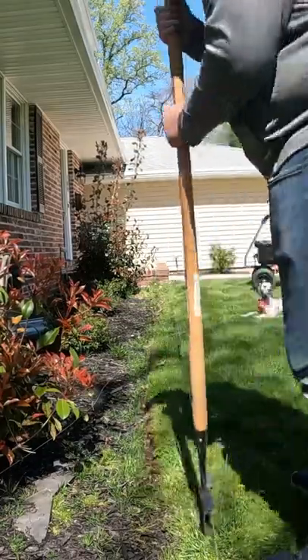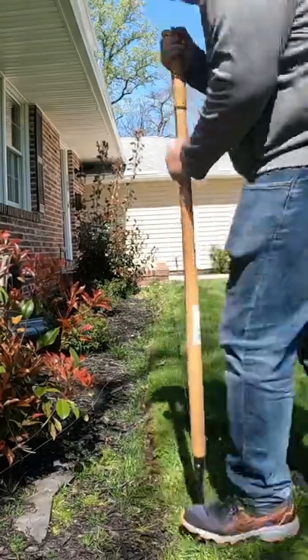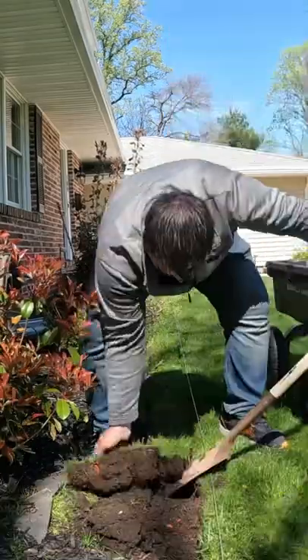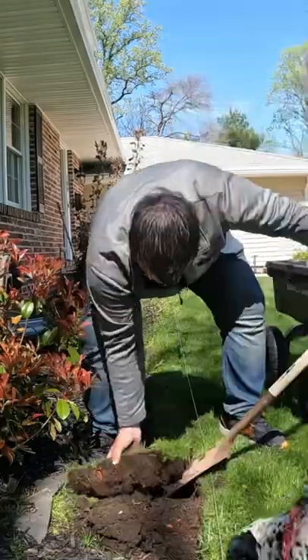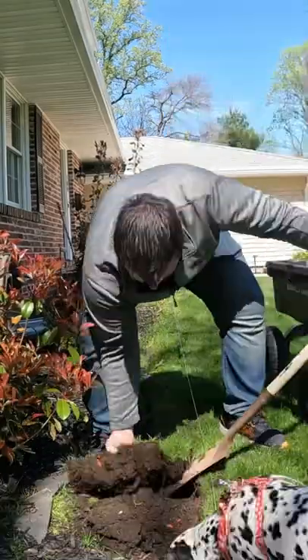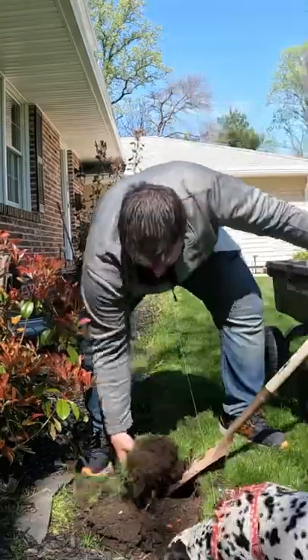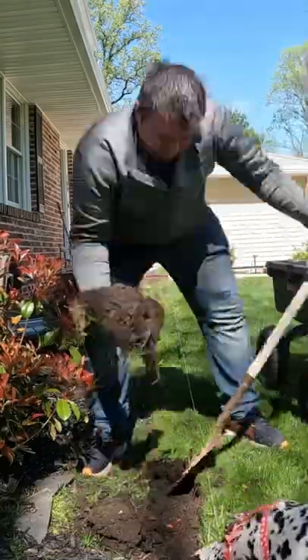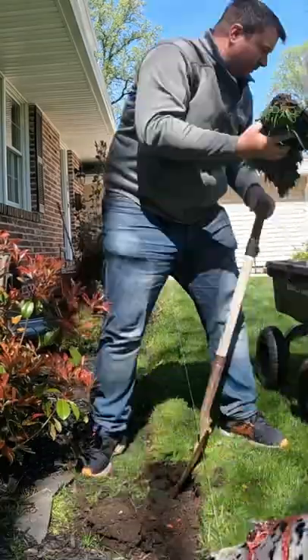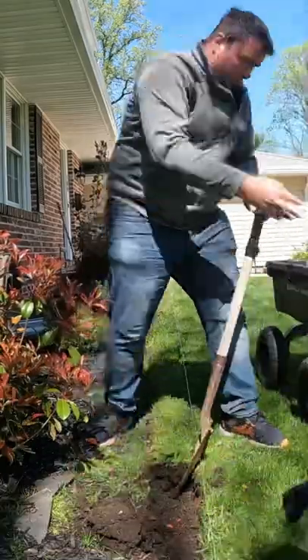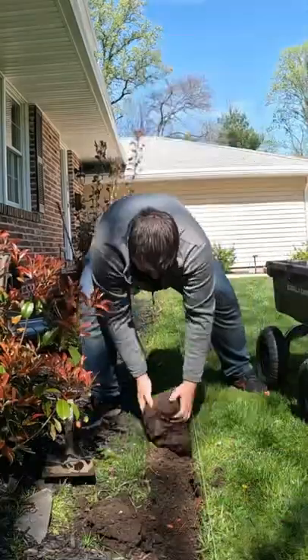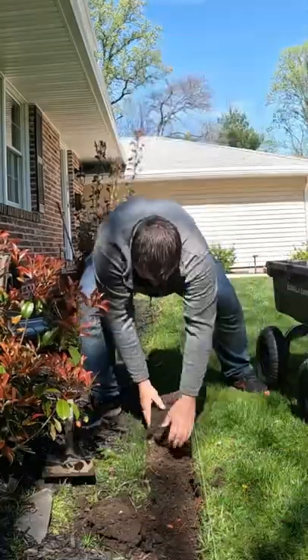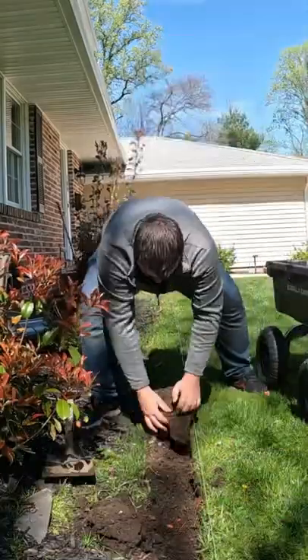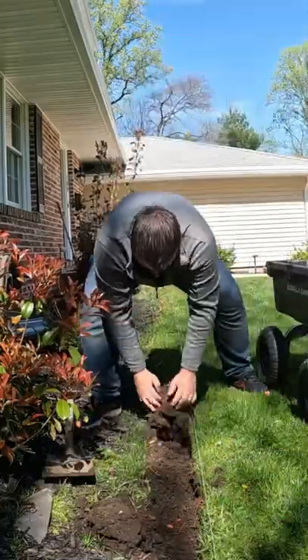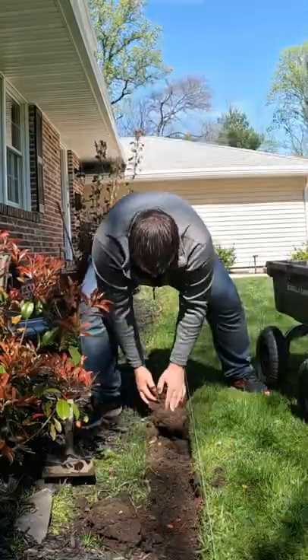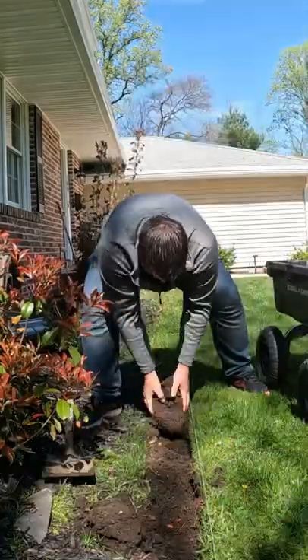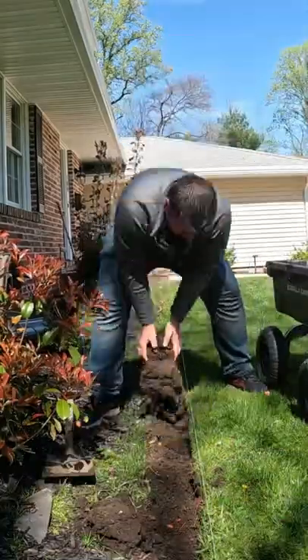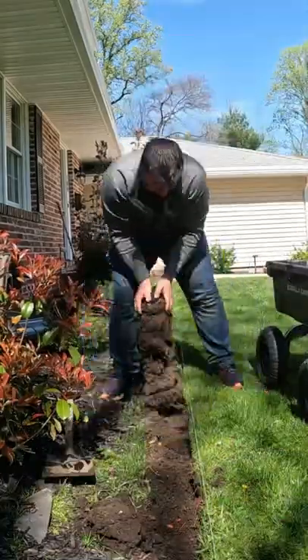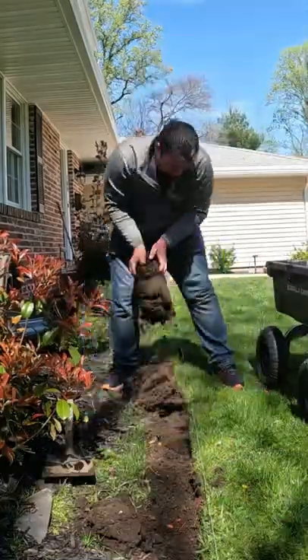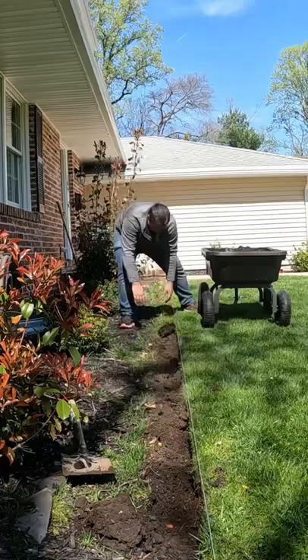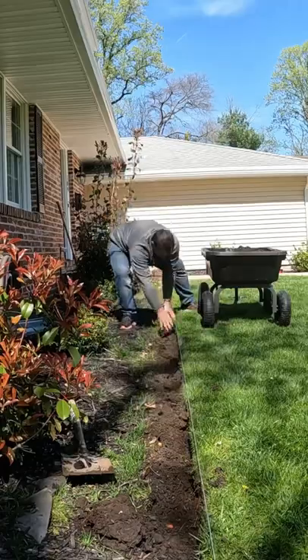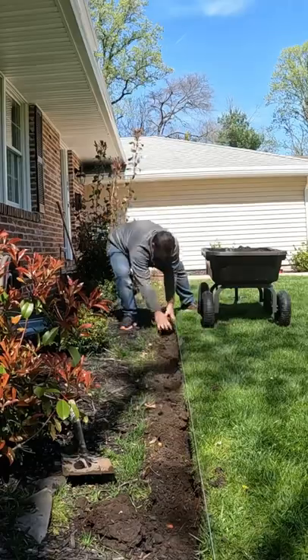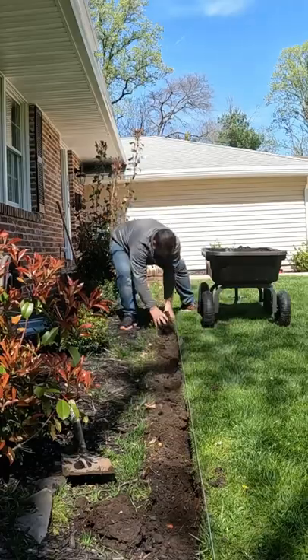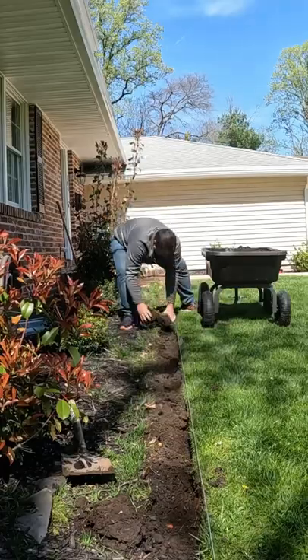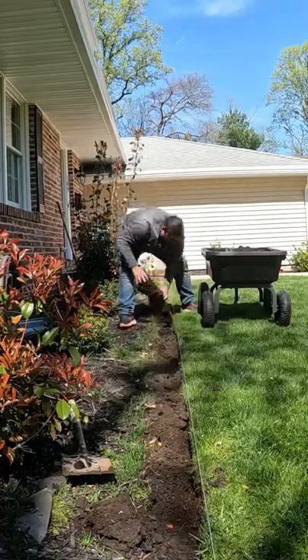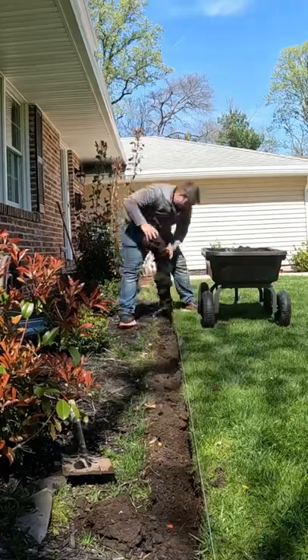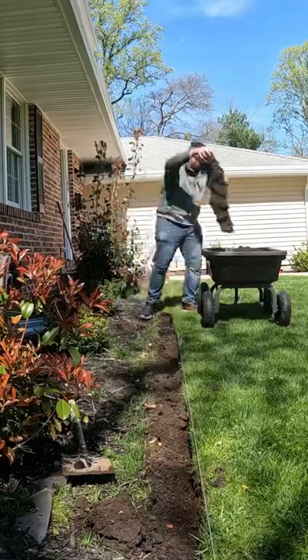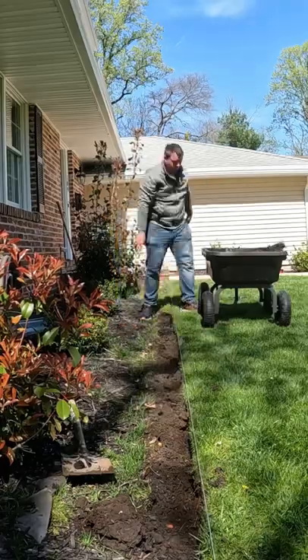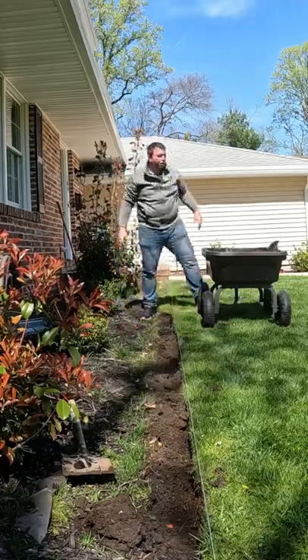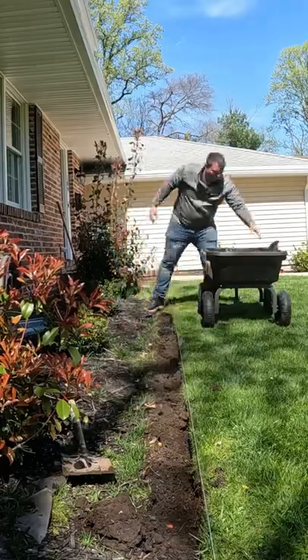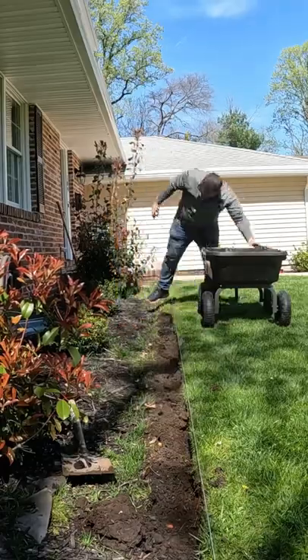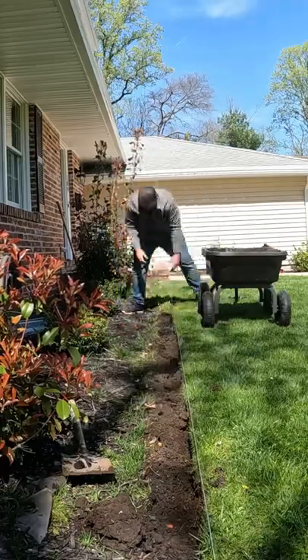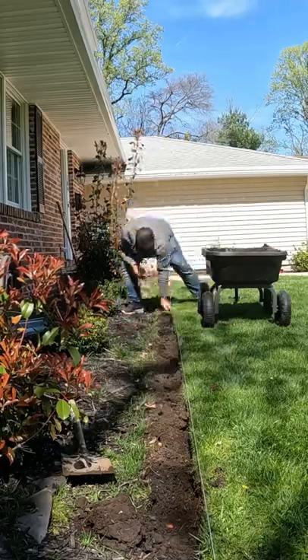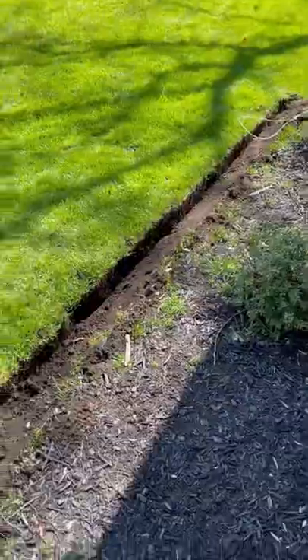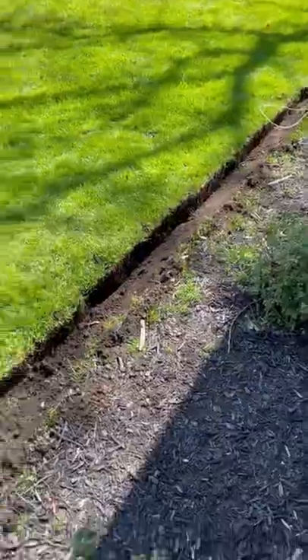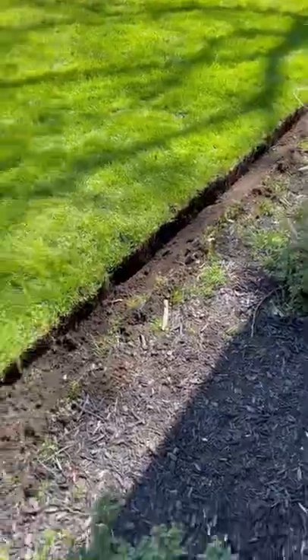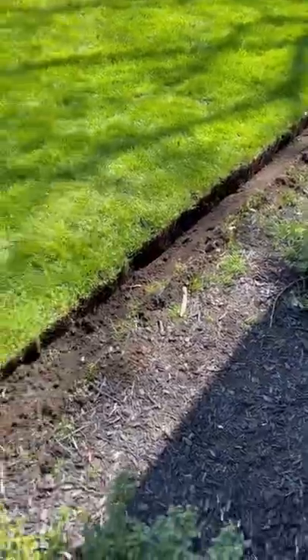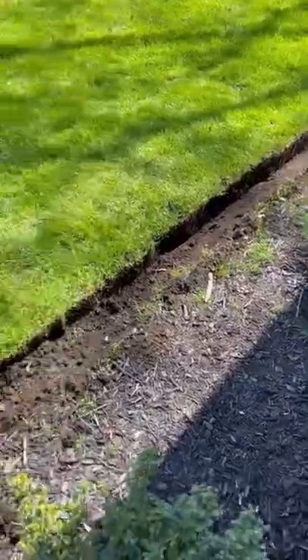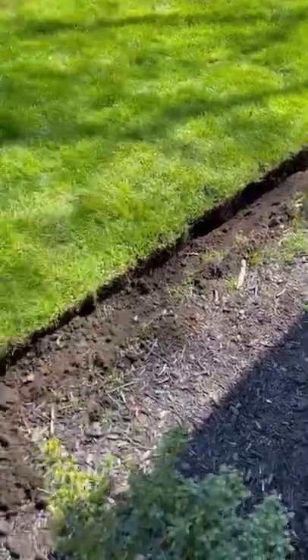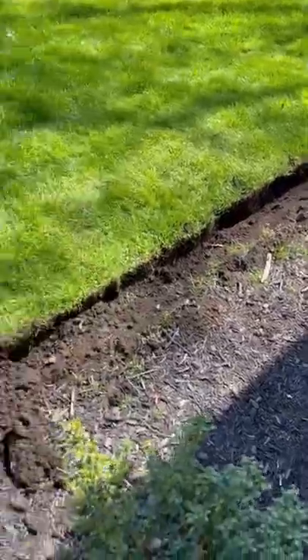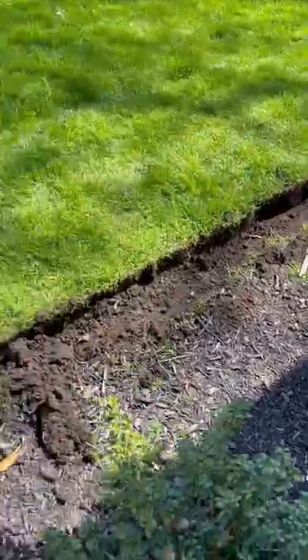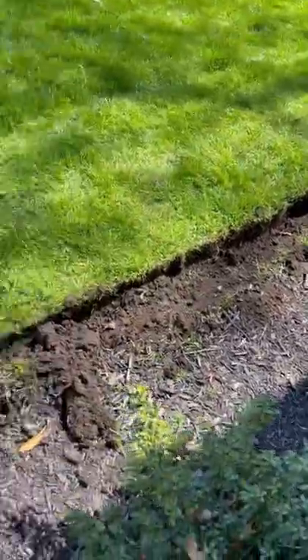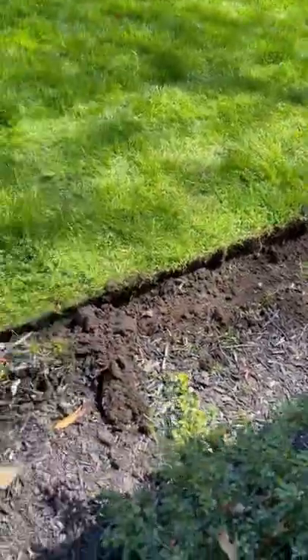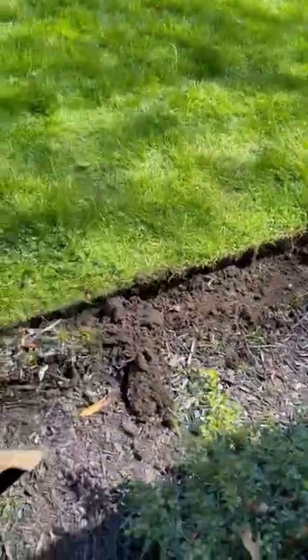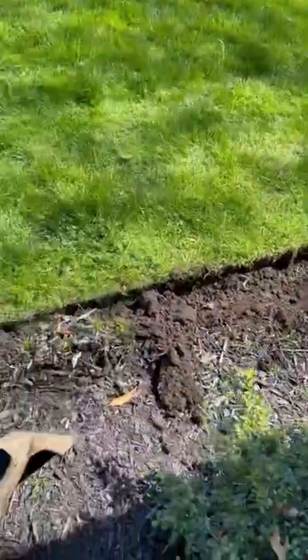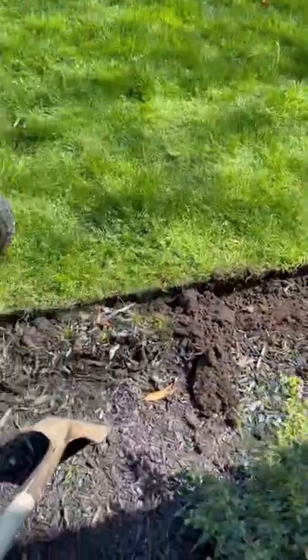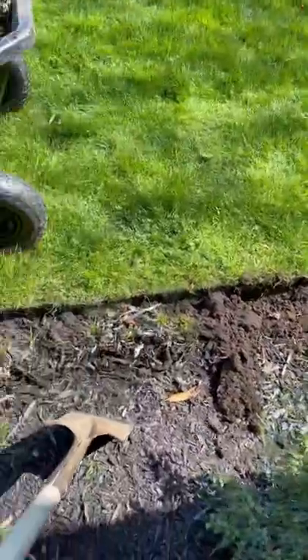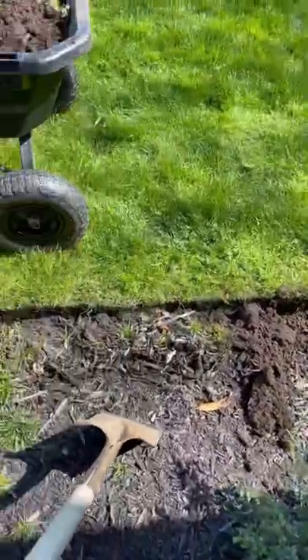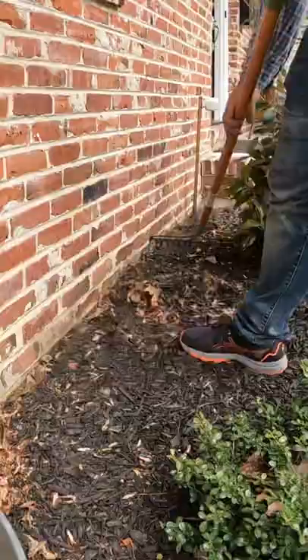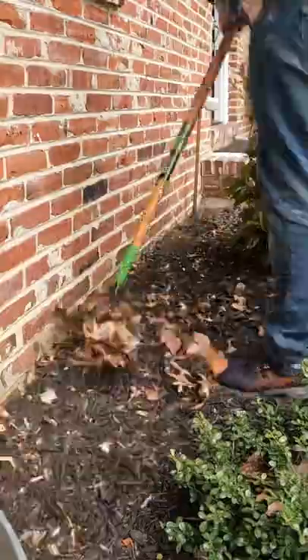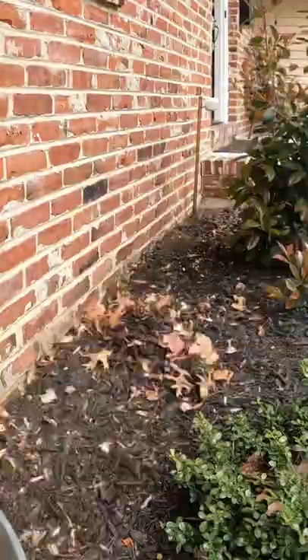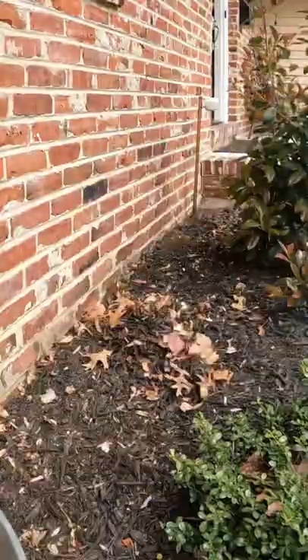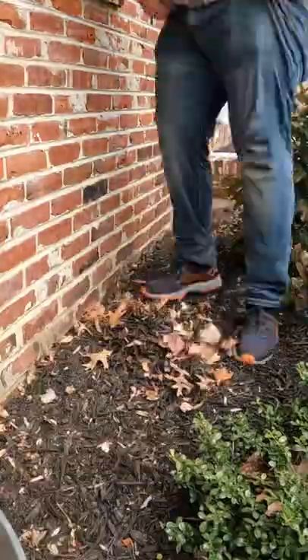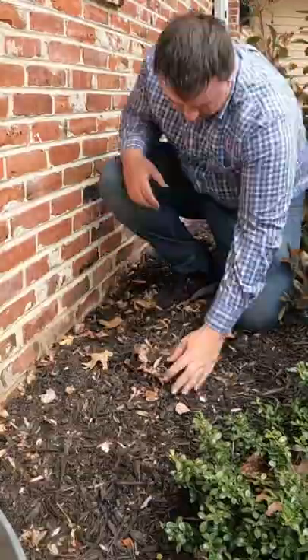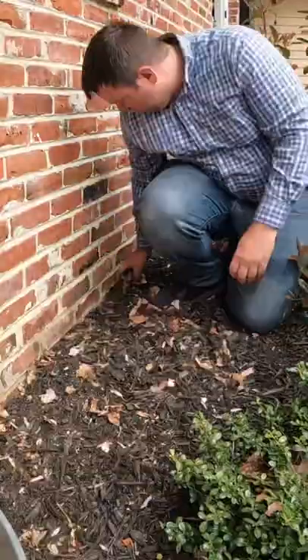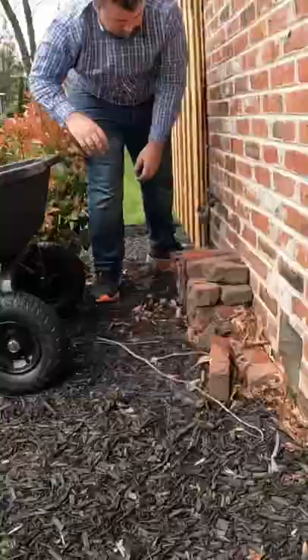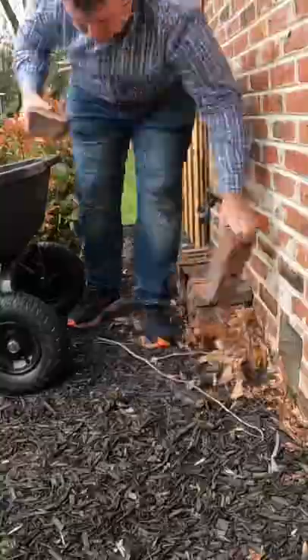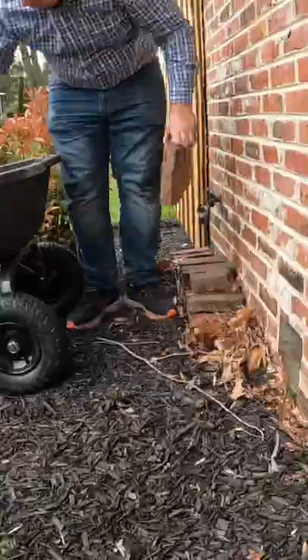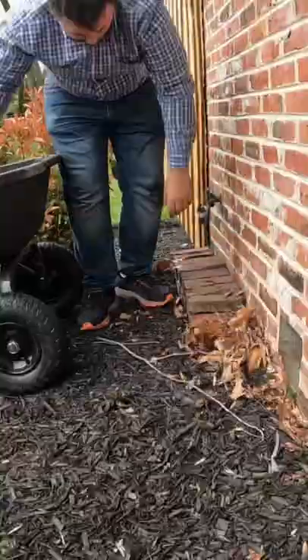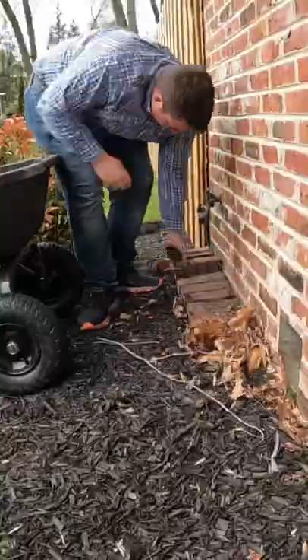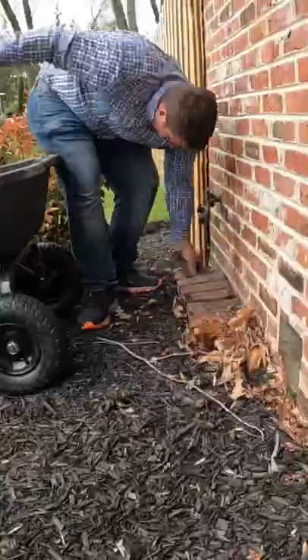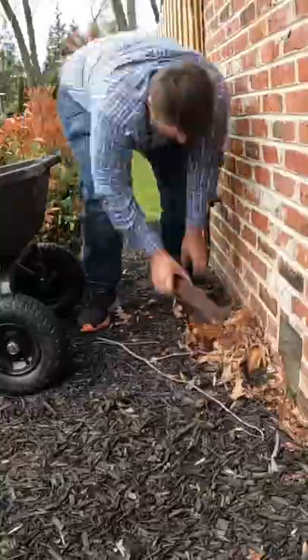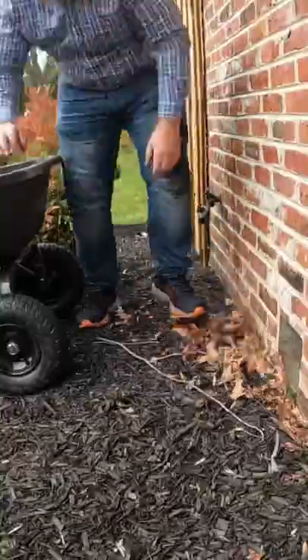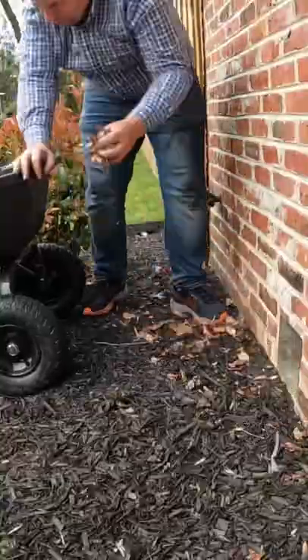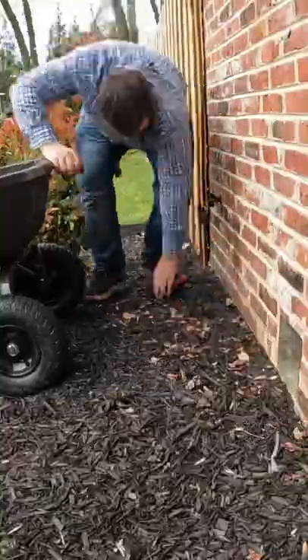Next, pick up all the soil and find some place to put it. Then it's time to clean up the beds — get them nice and clean.